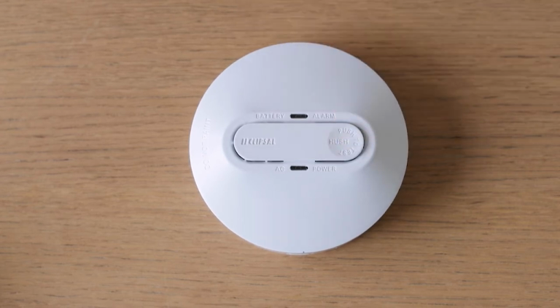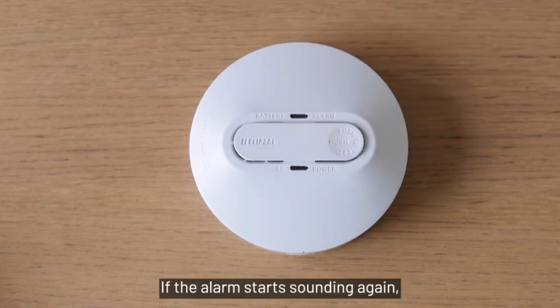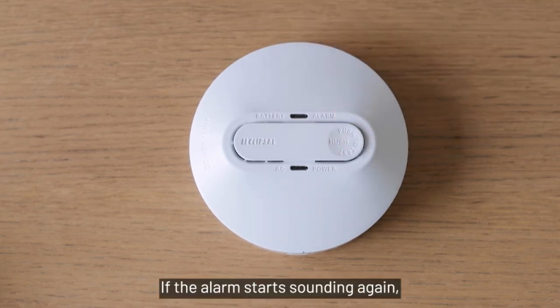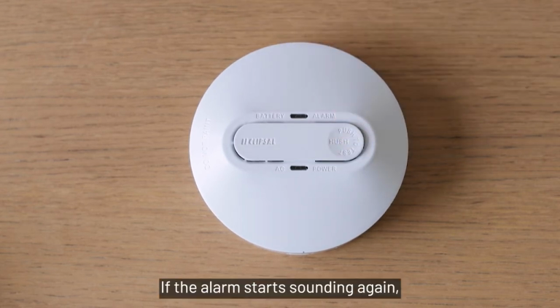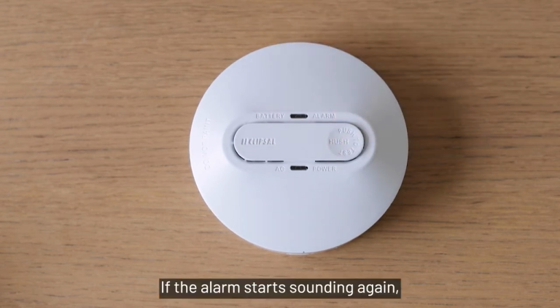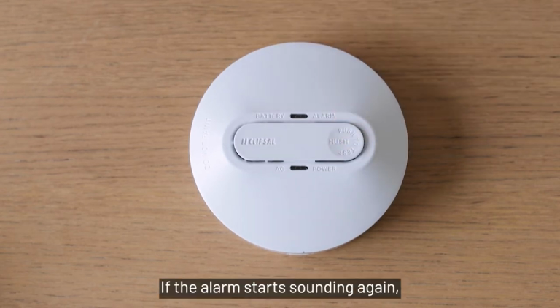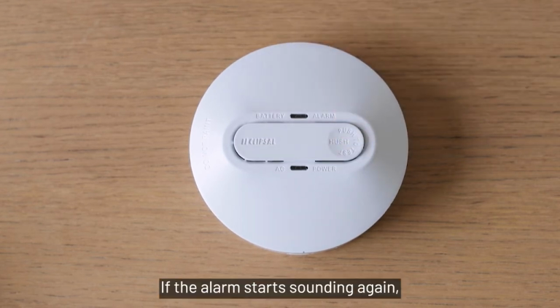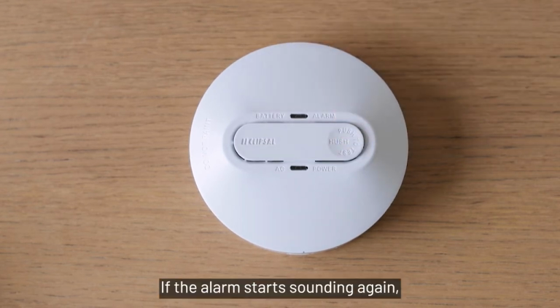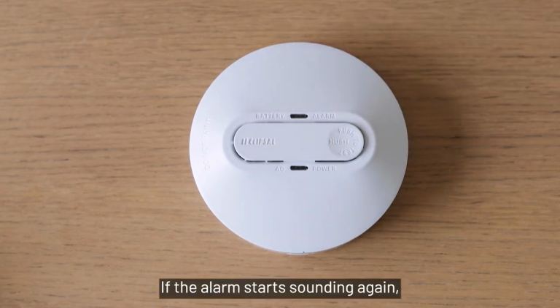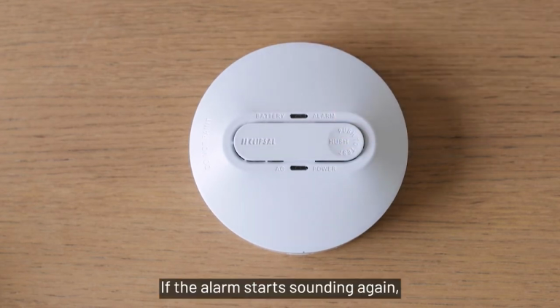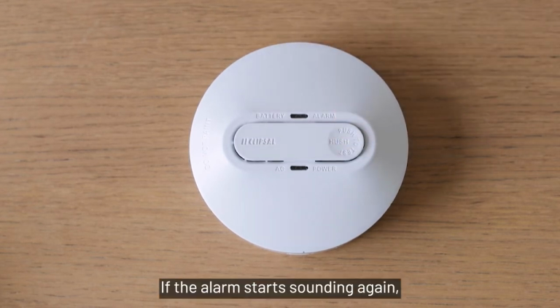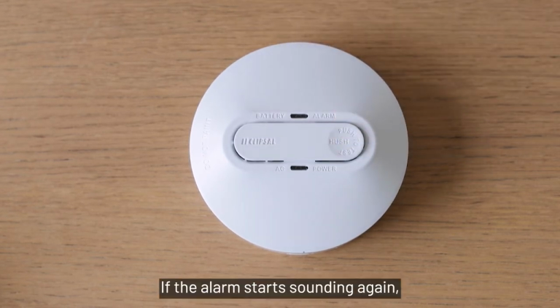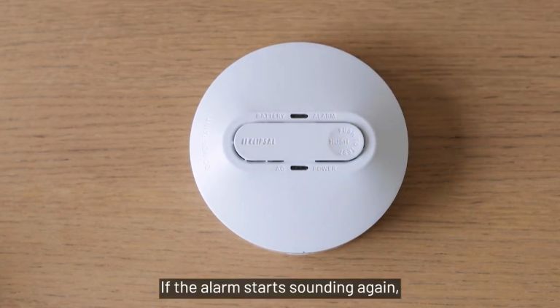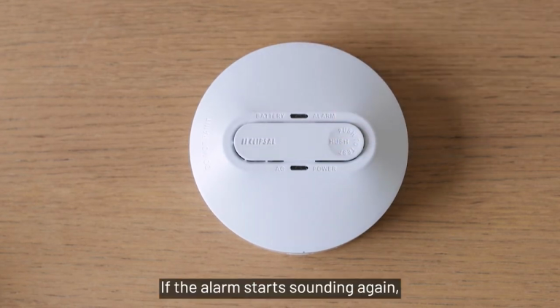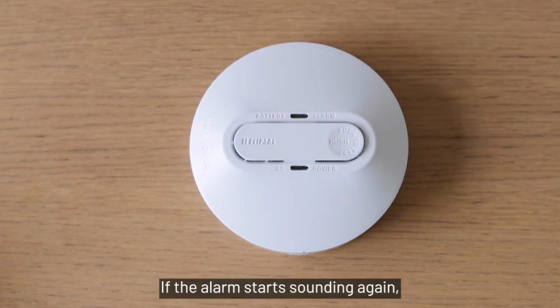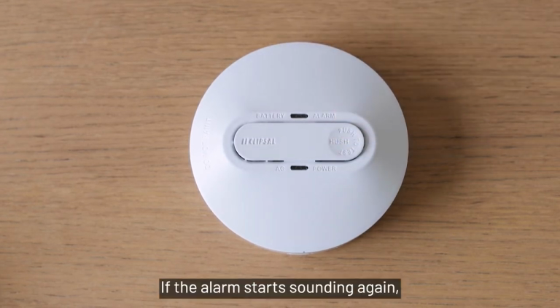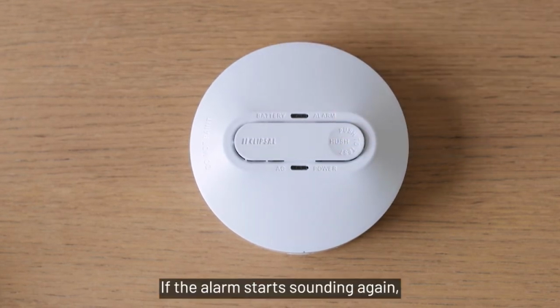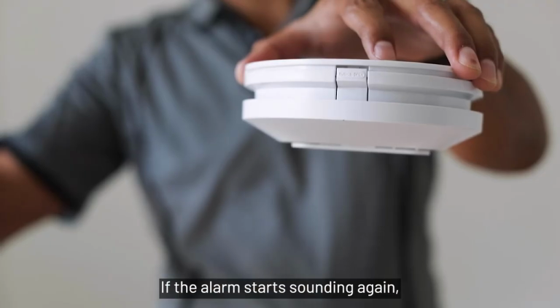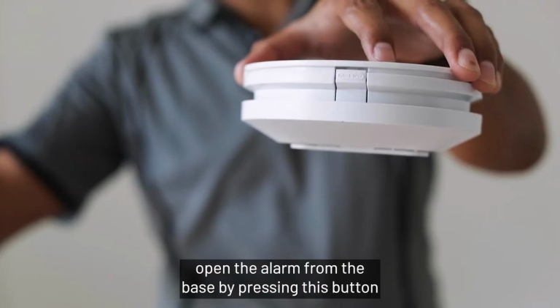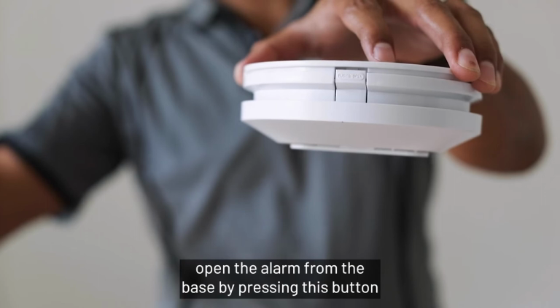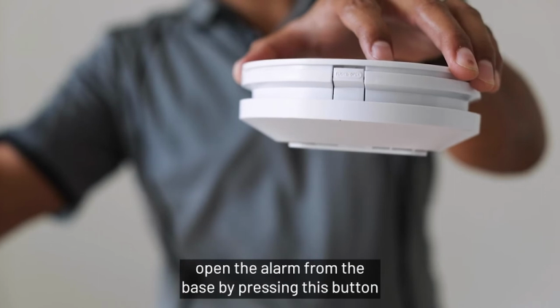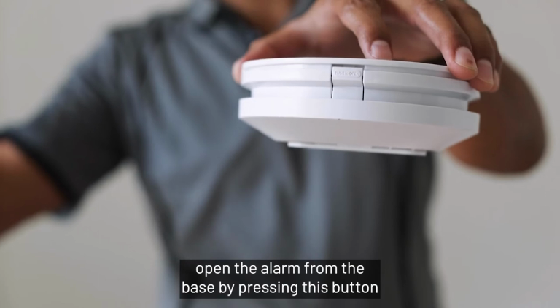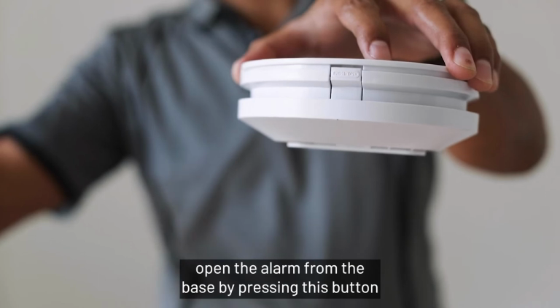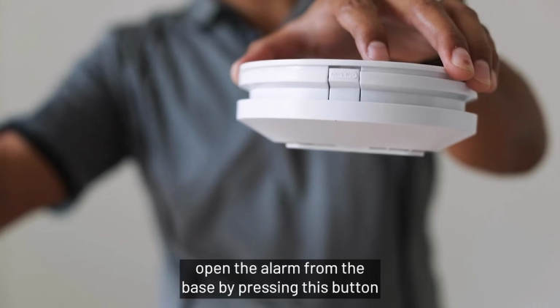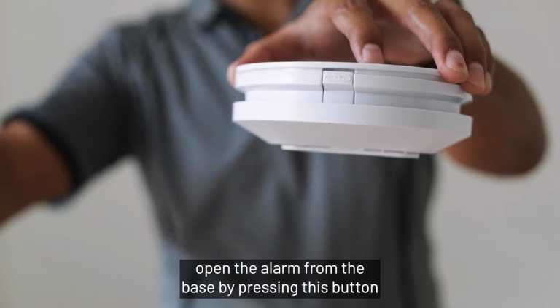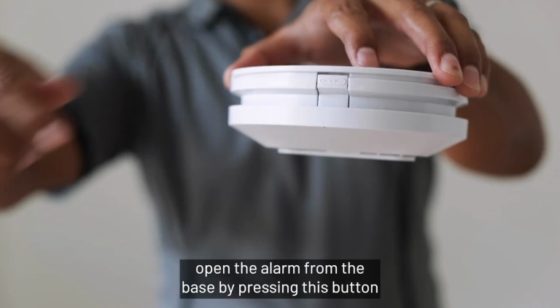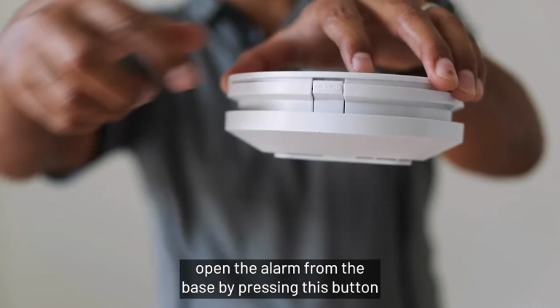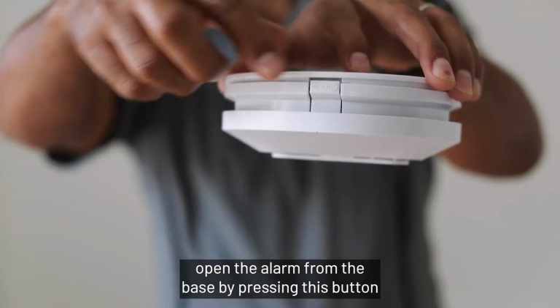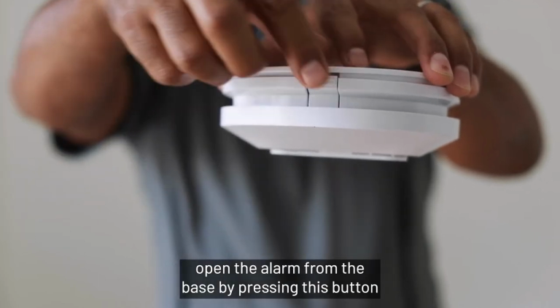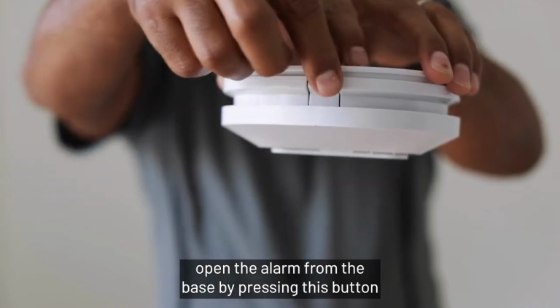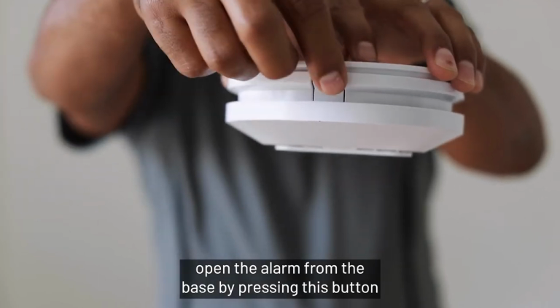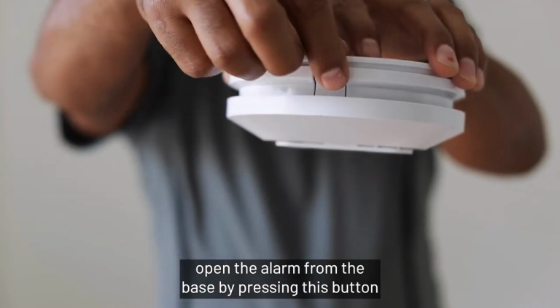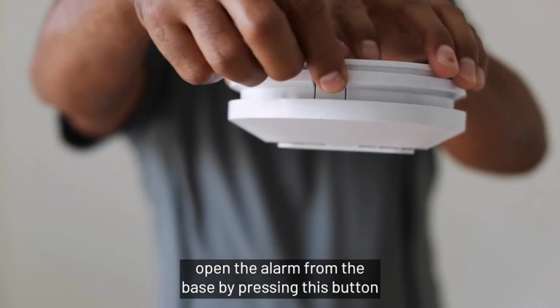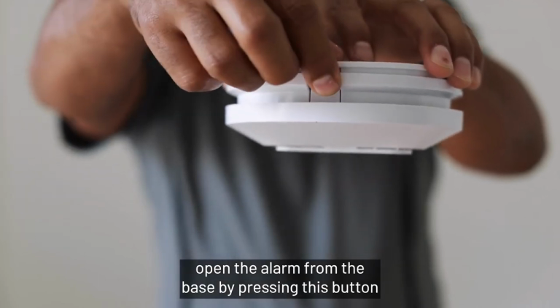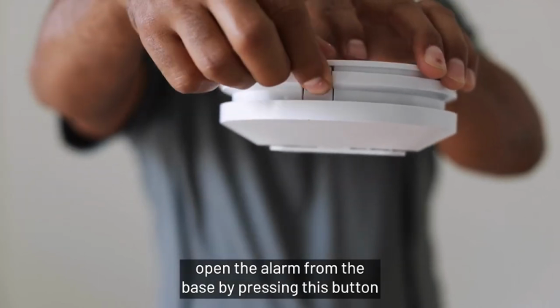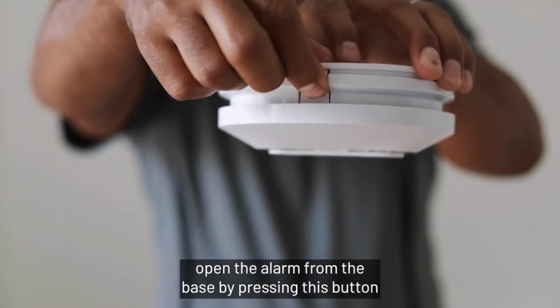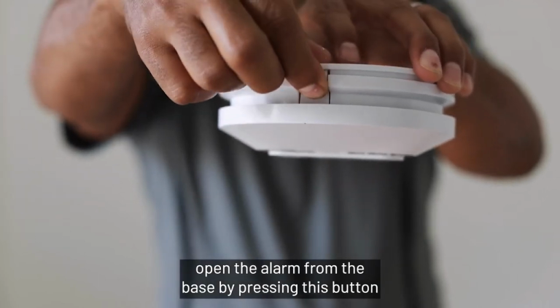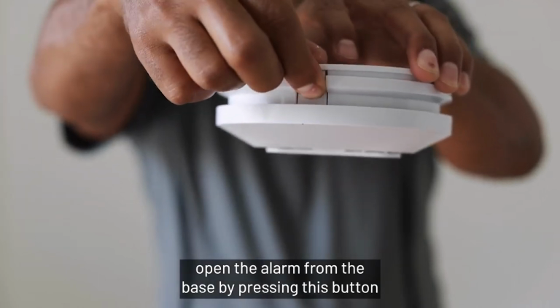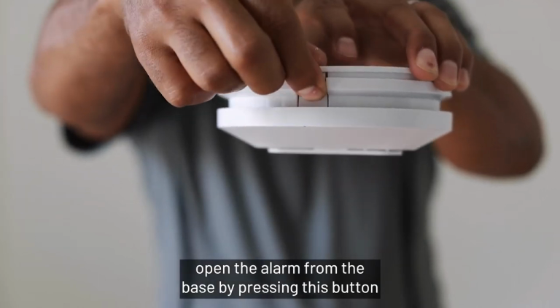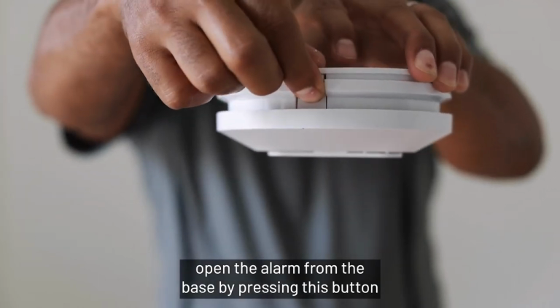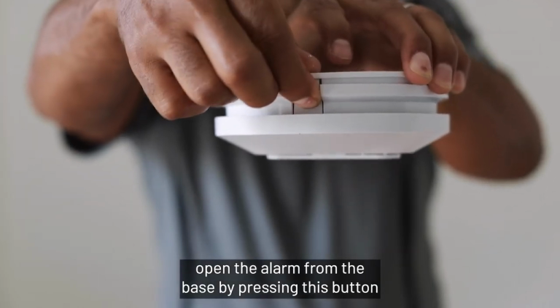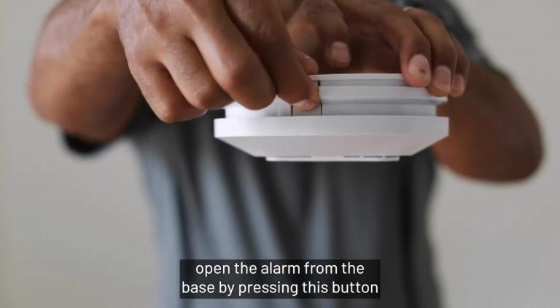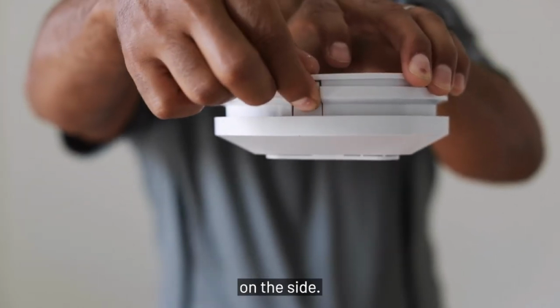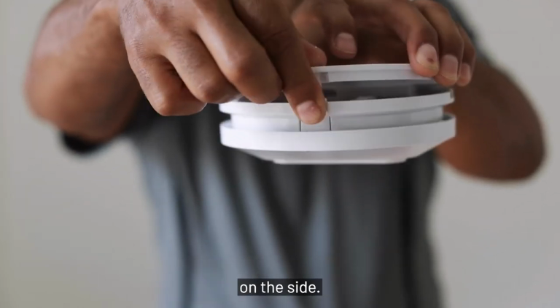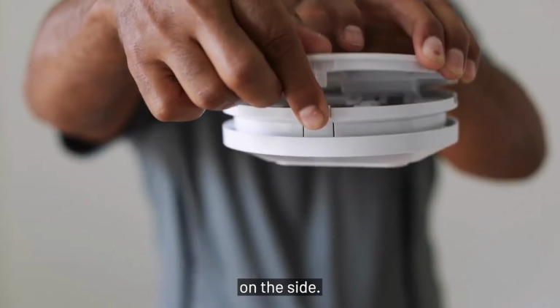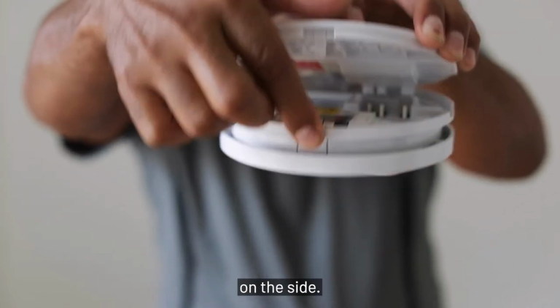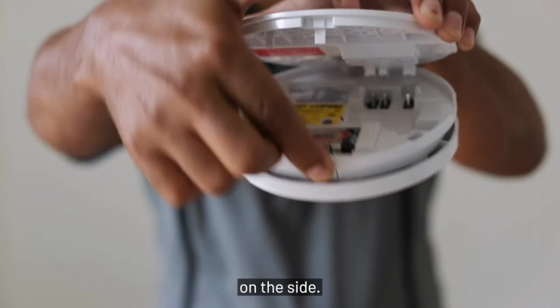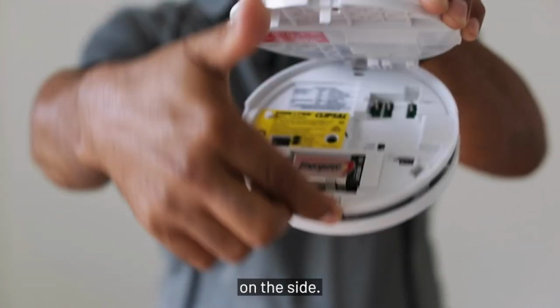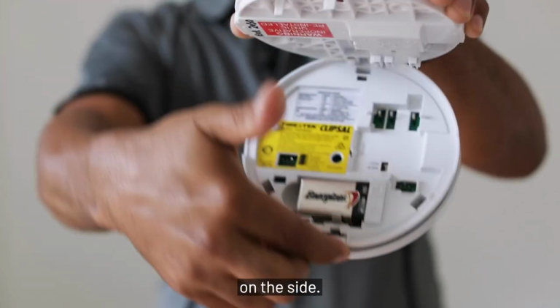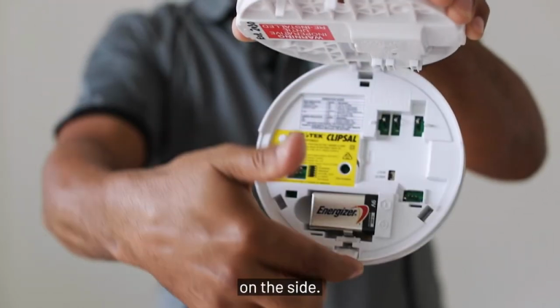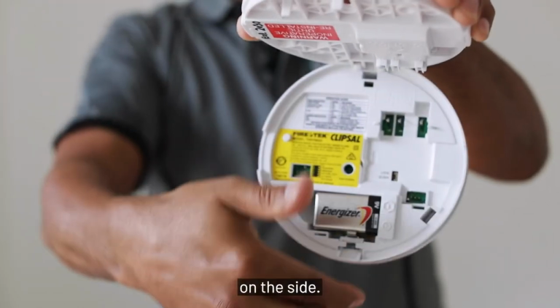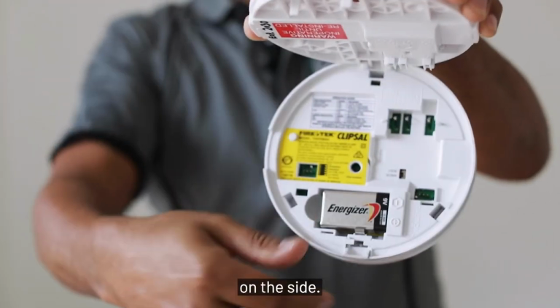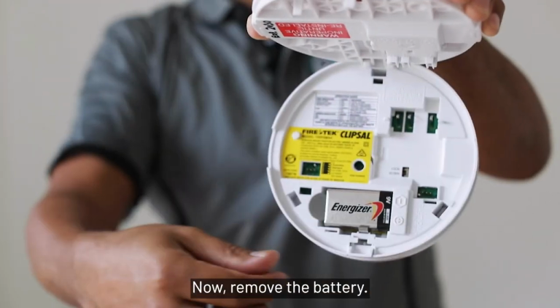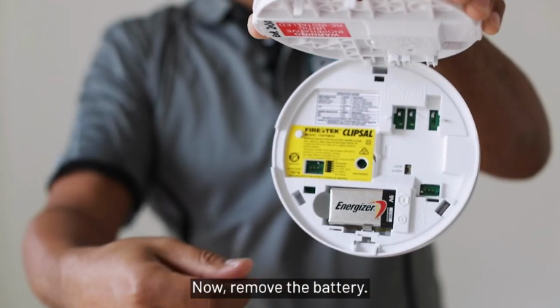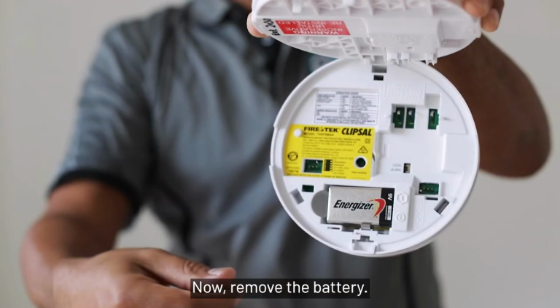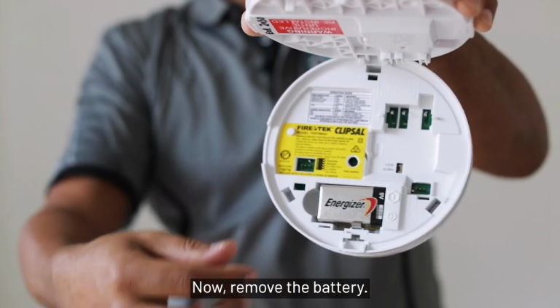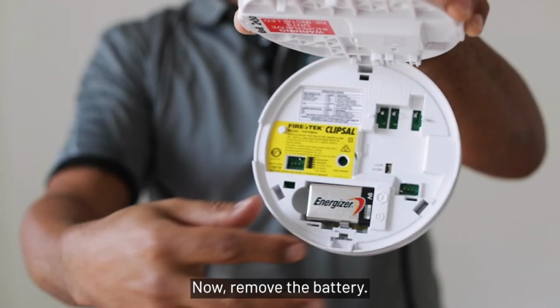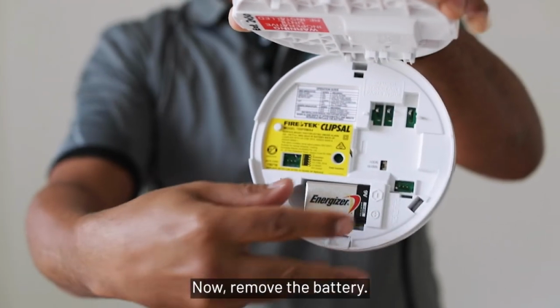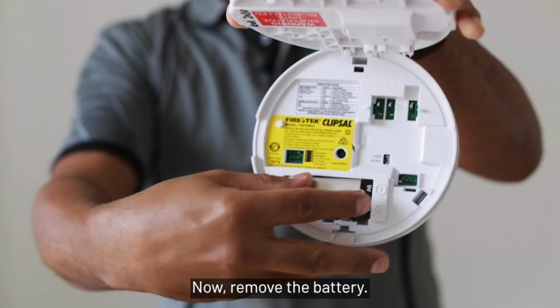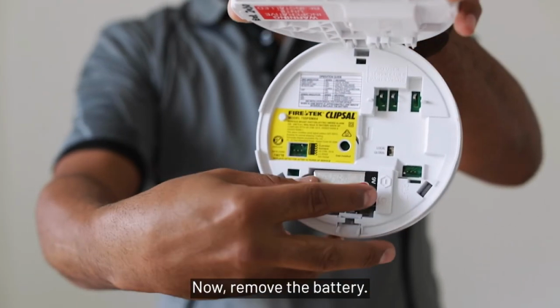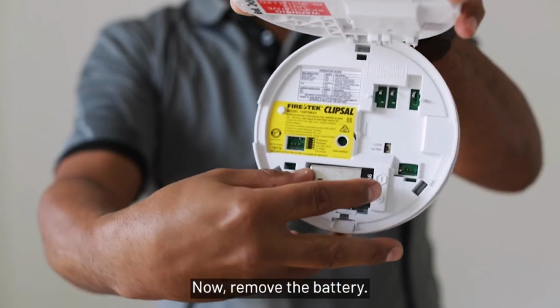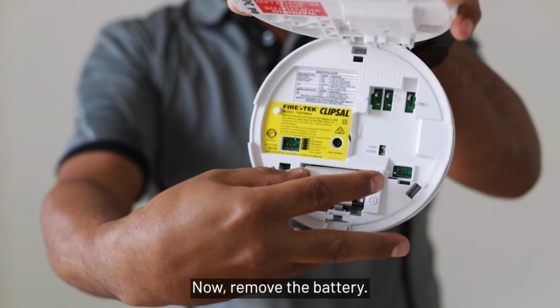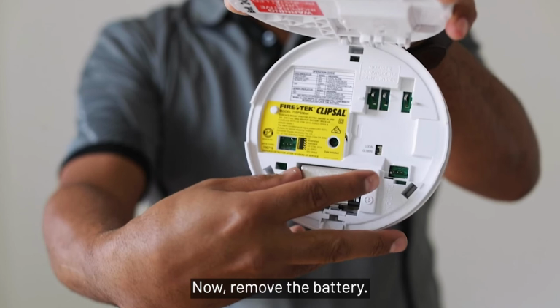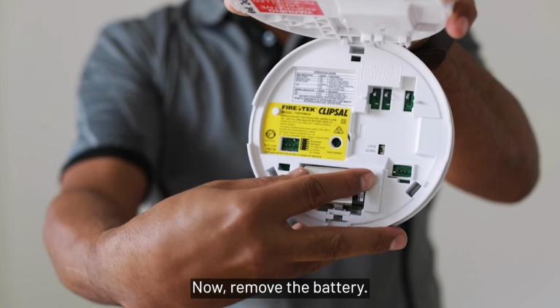If the alarm starts sounding again, open the alarm from the base by pressing the button on the side. Now remove the battery.